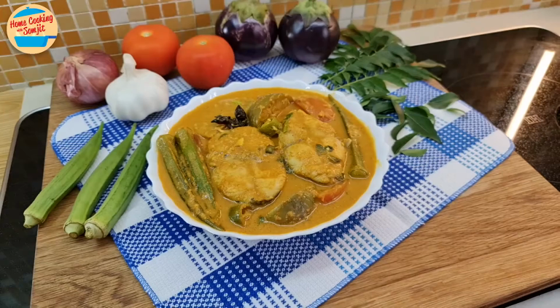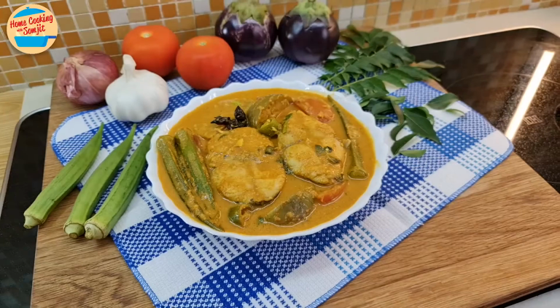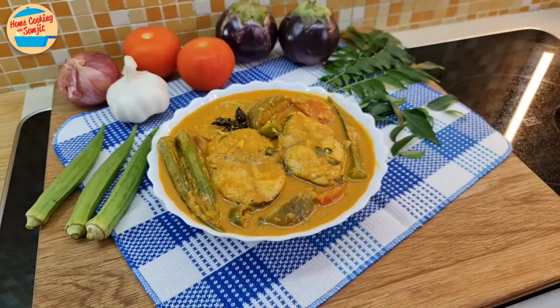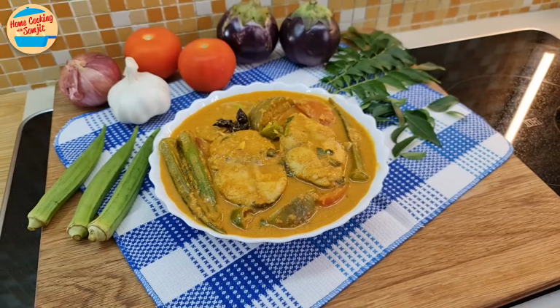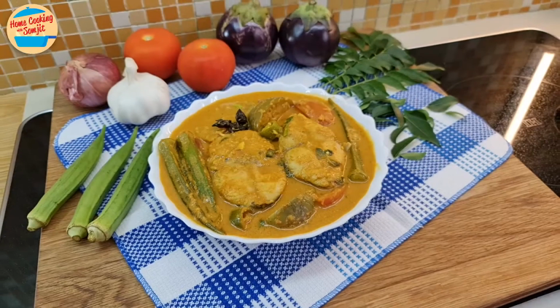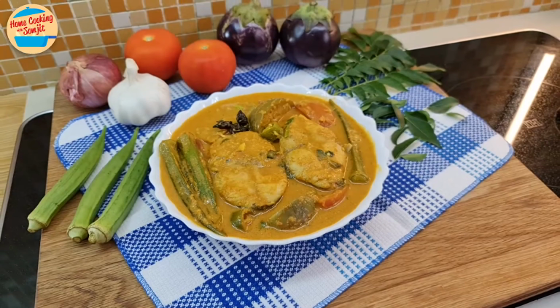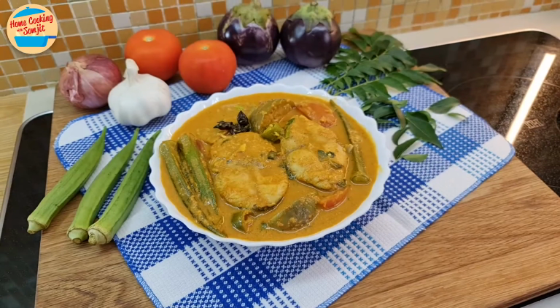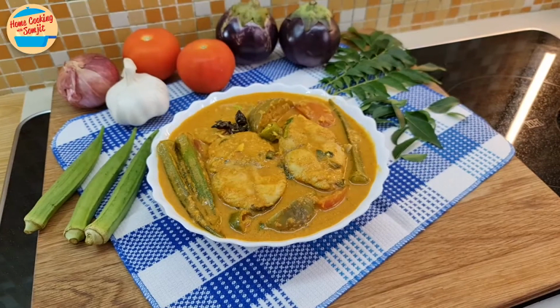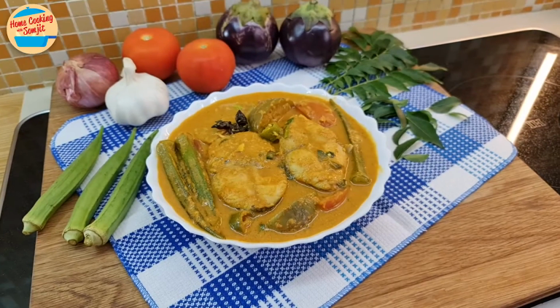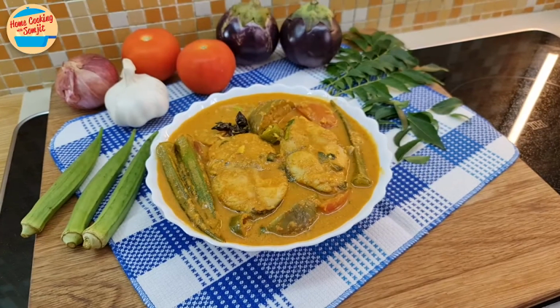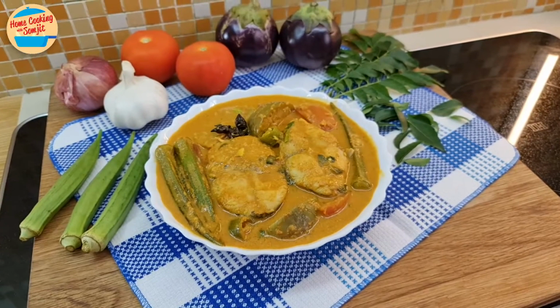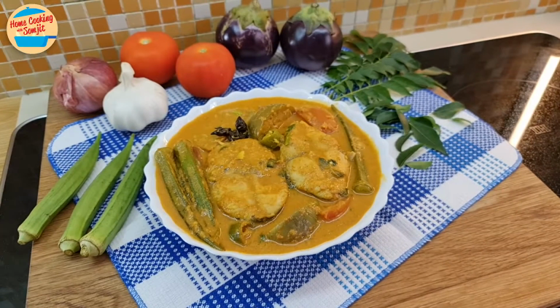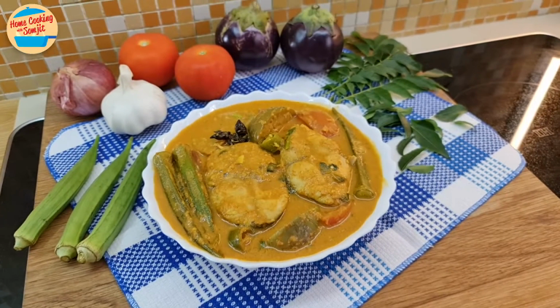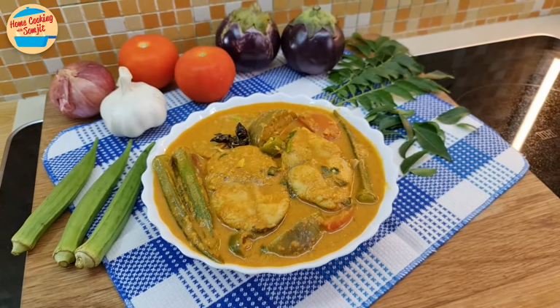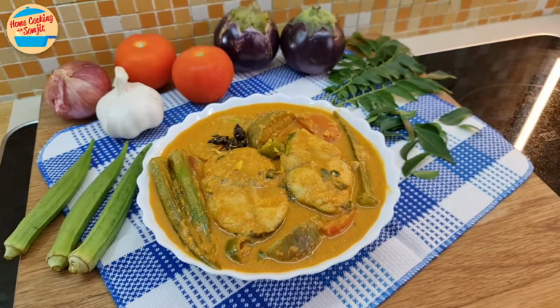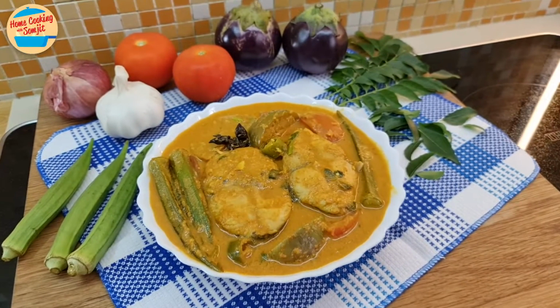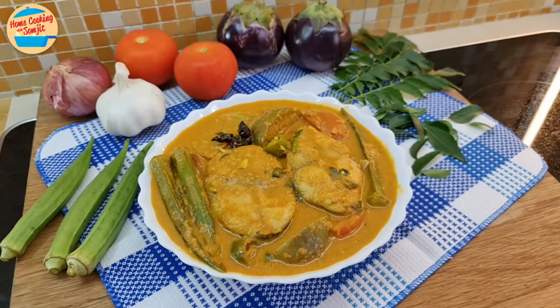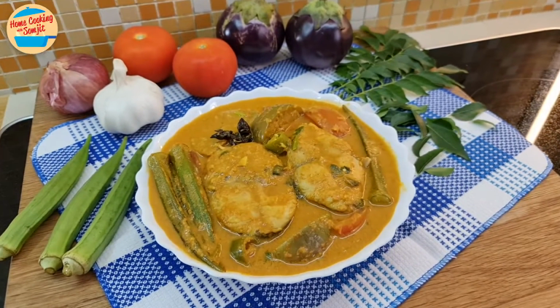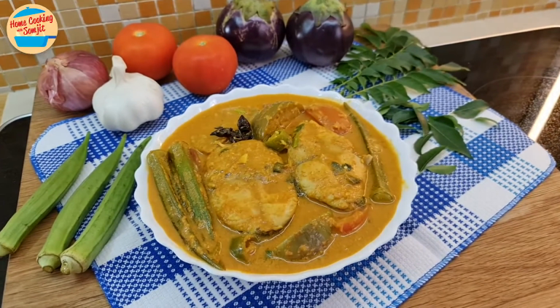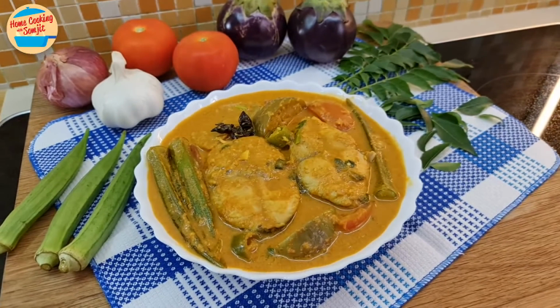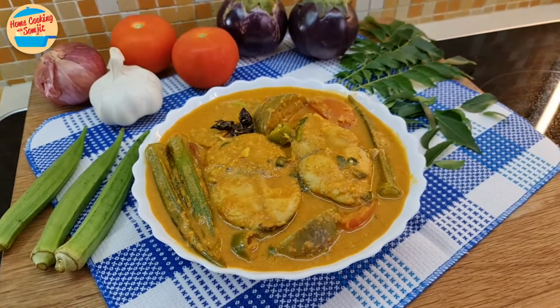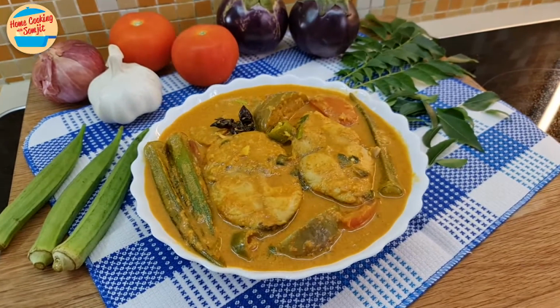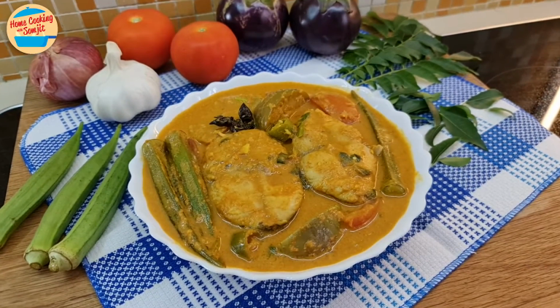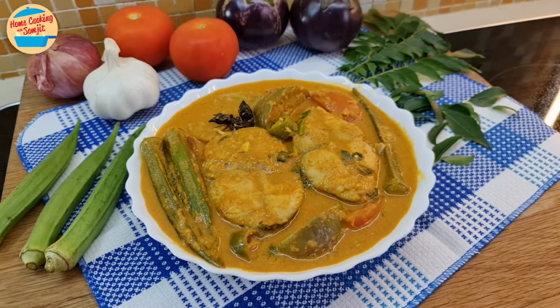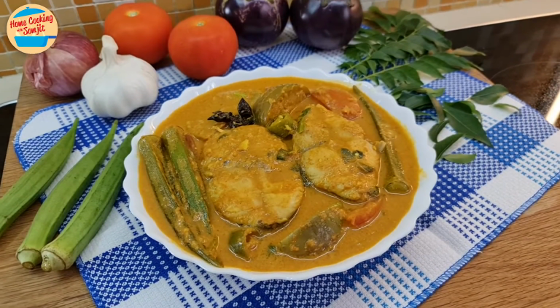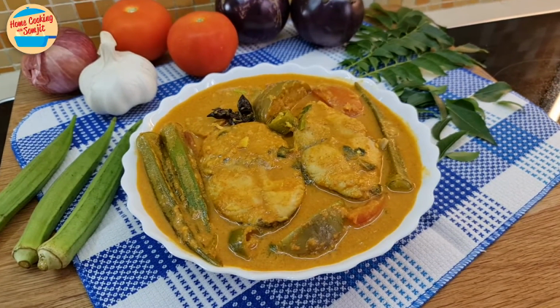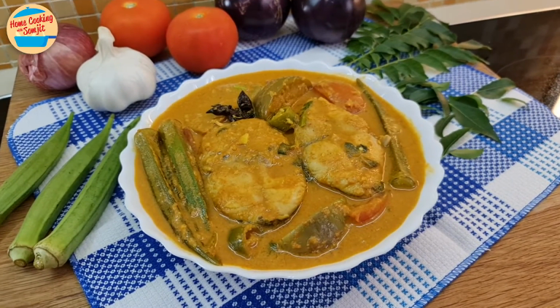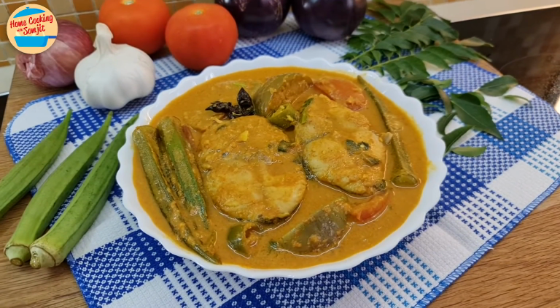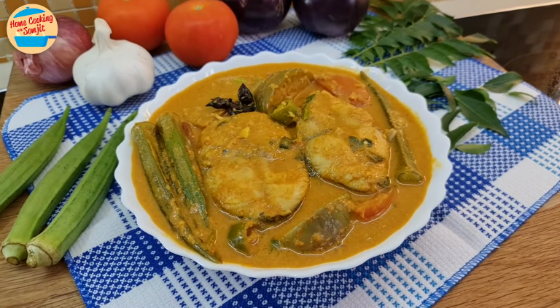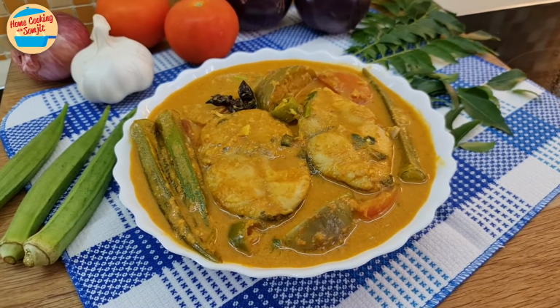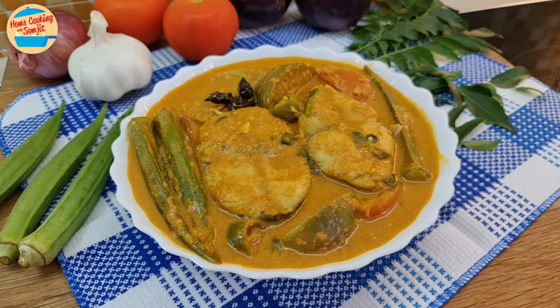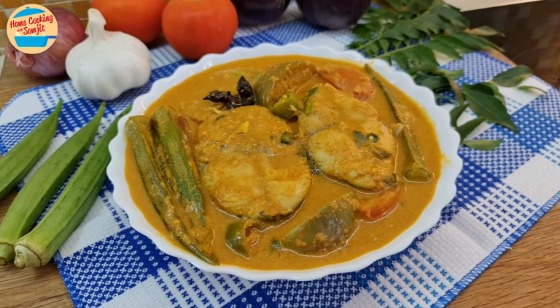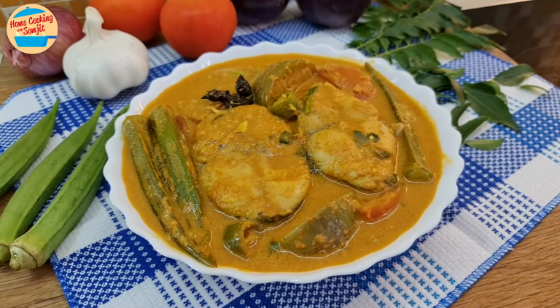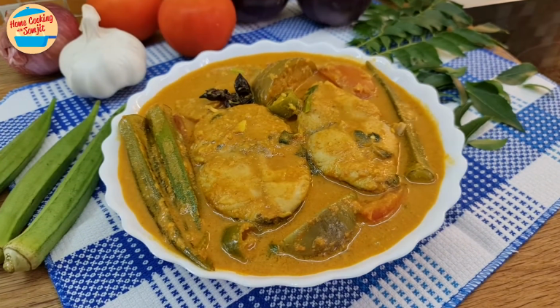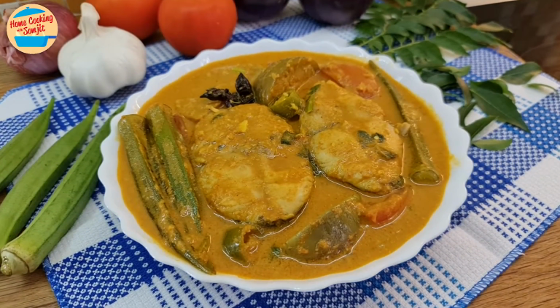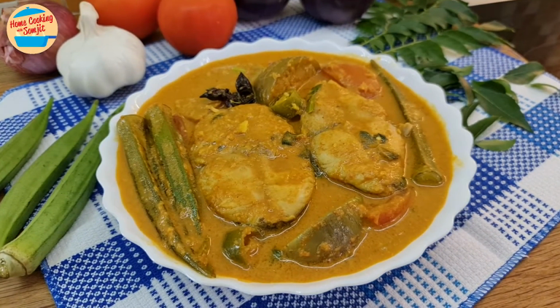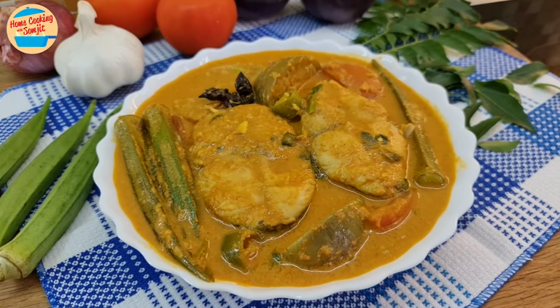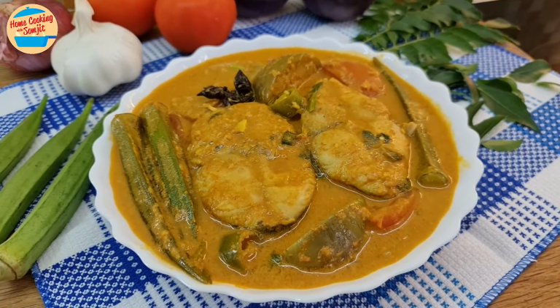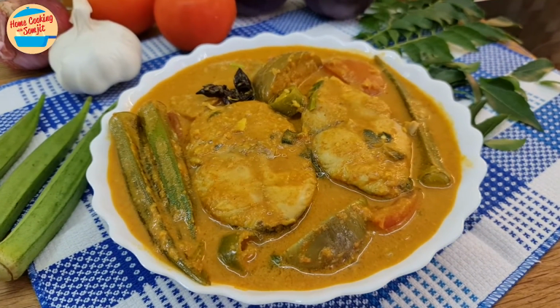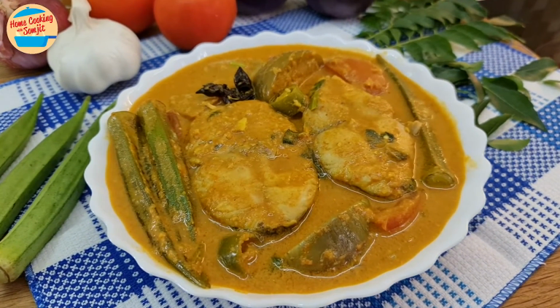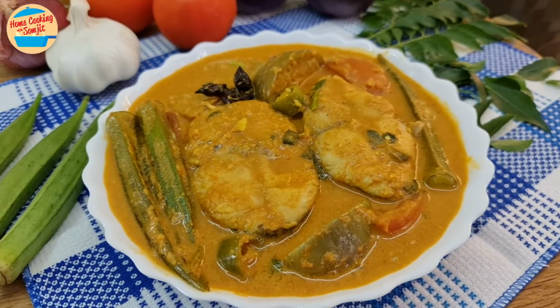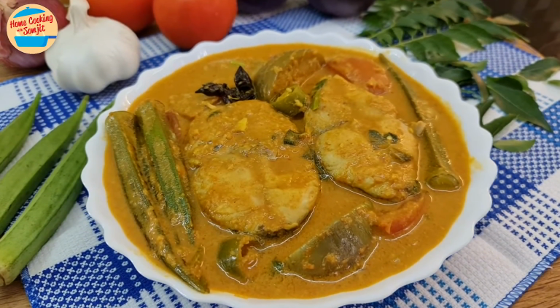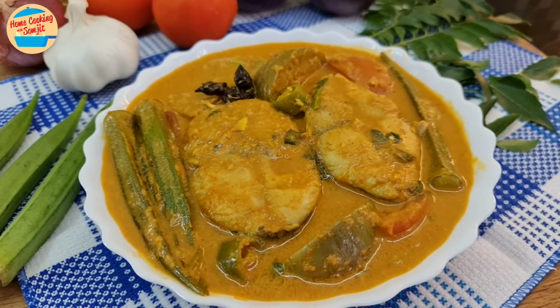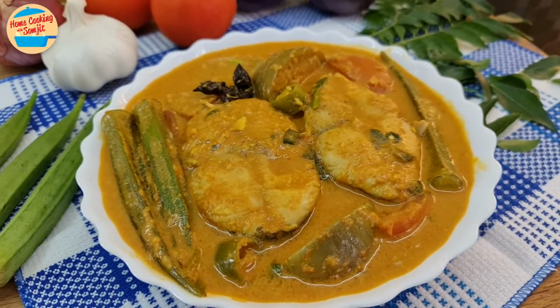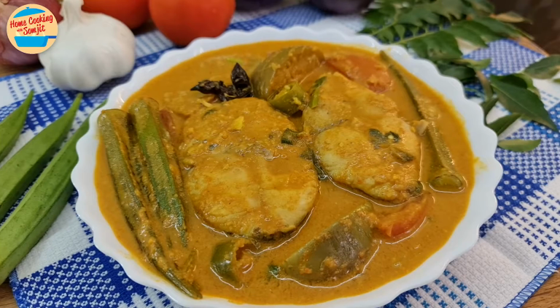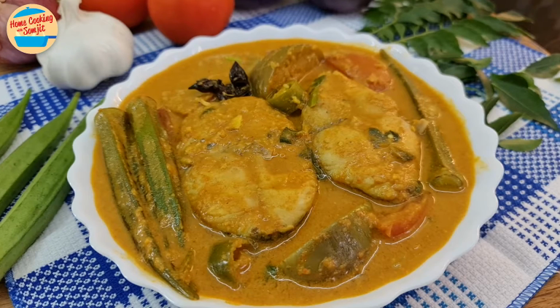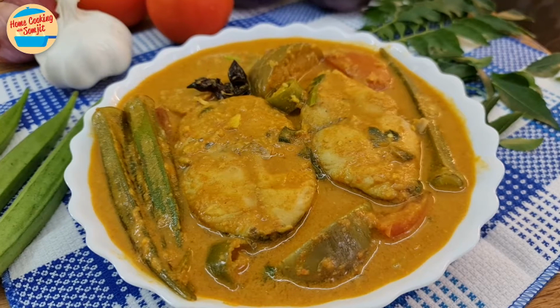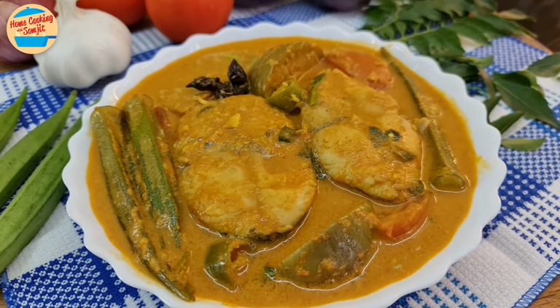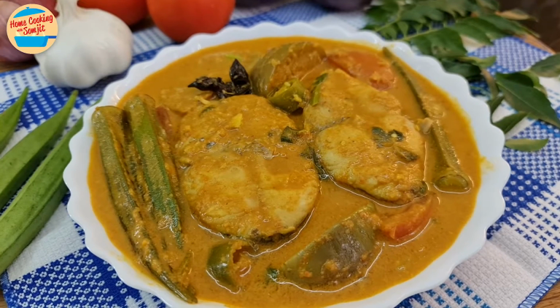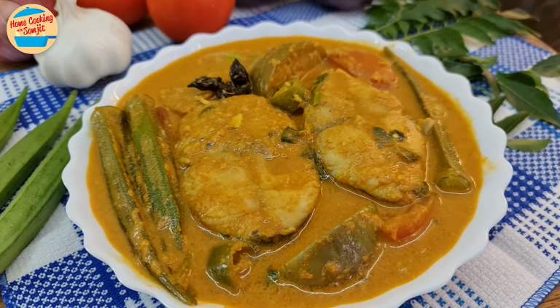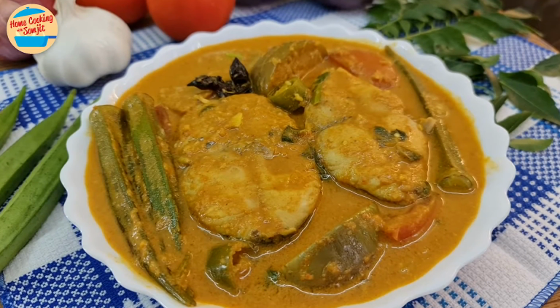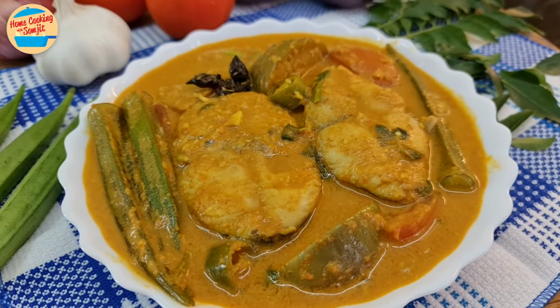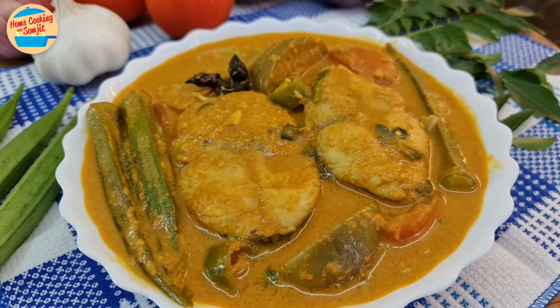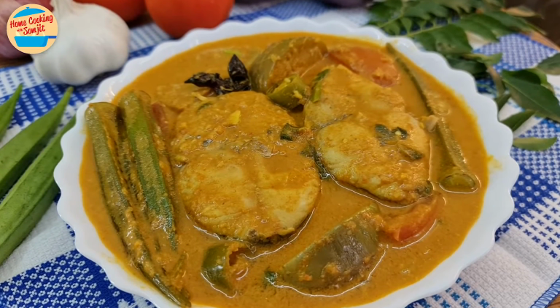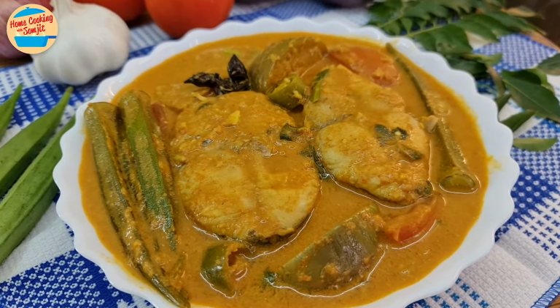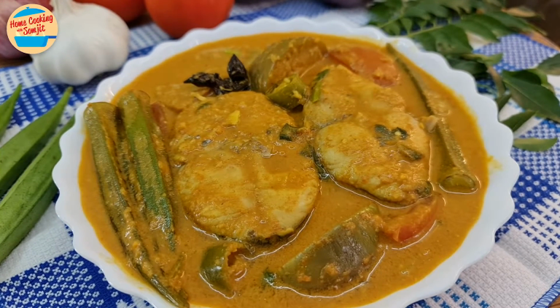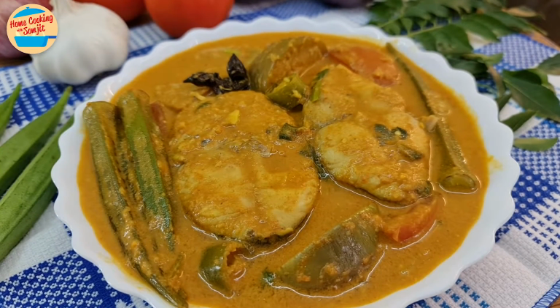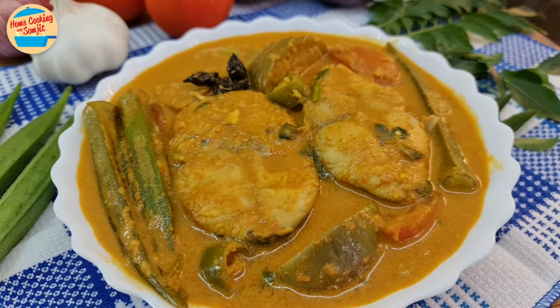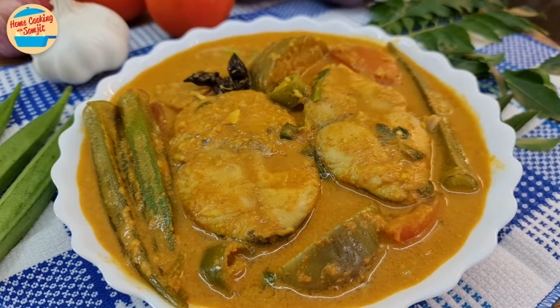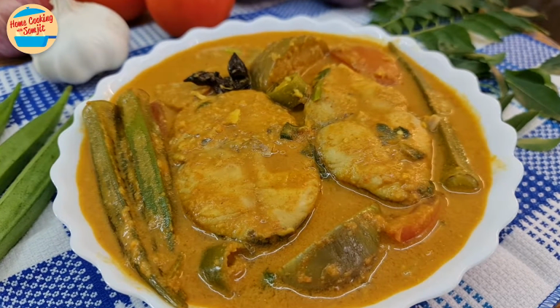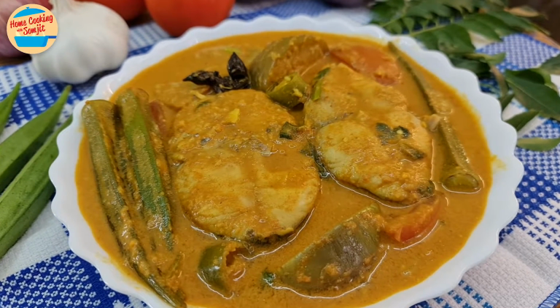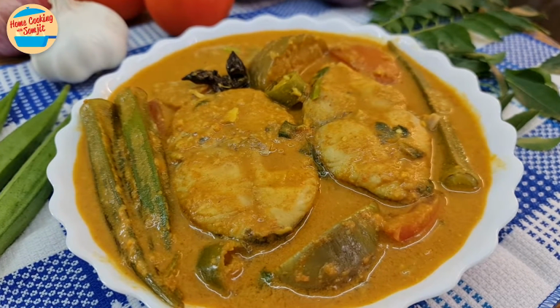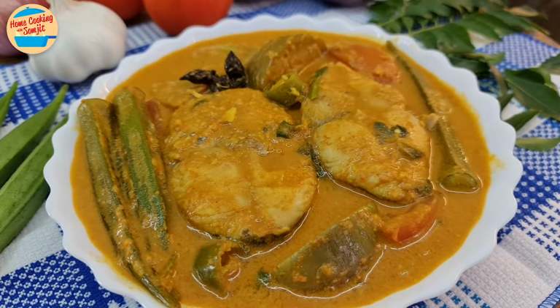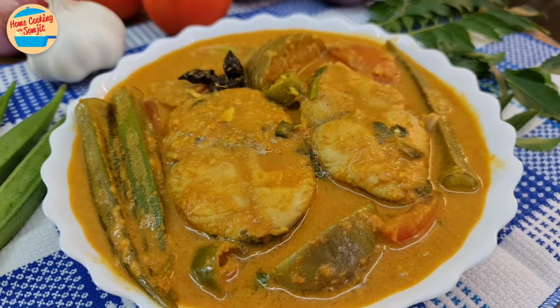Today, I'm cooking a common dish in Malaysia, a delicious fish curry. This recipe is for 4 to 5 servings.